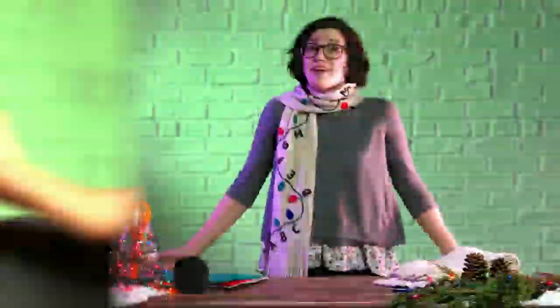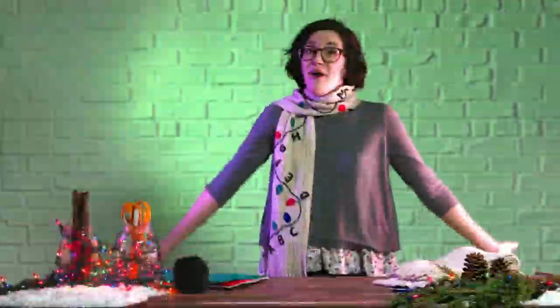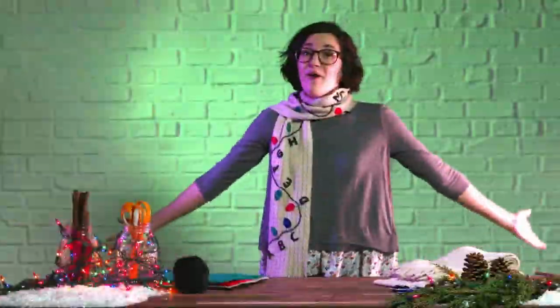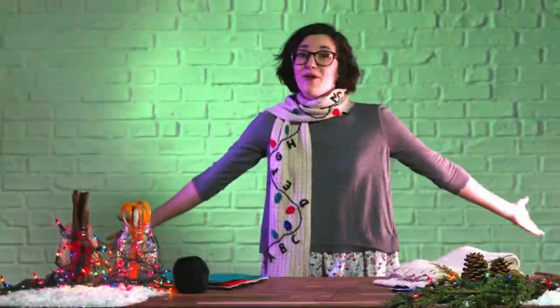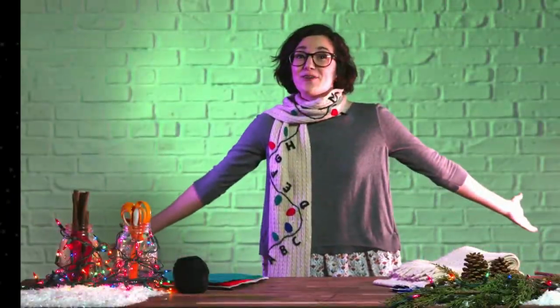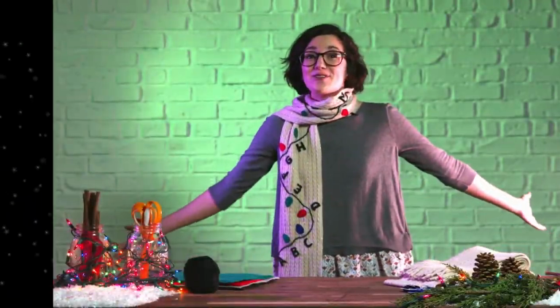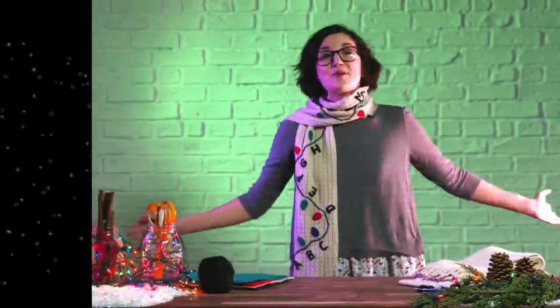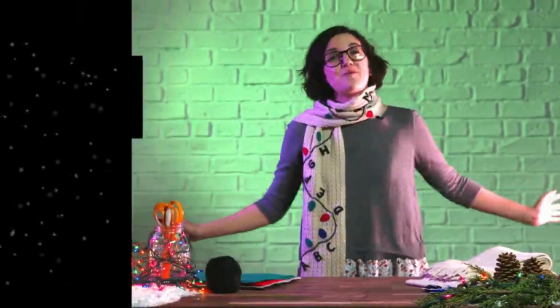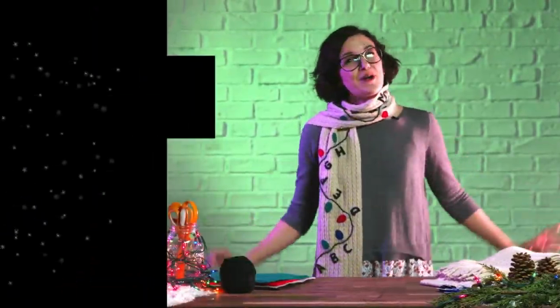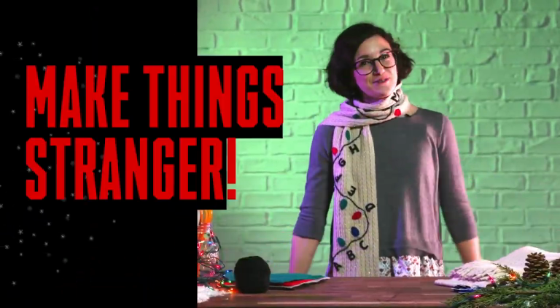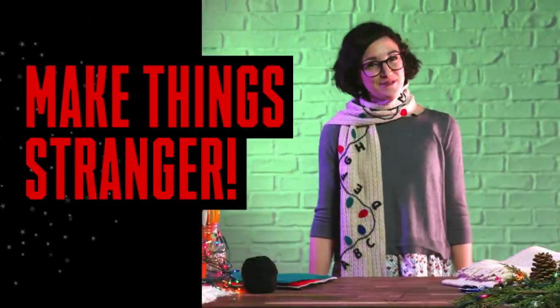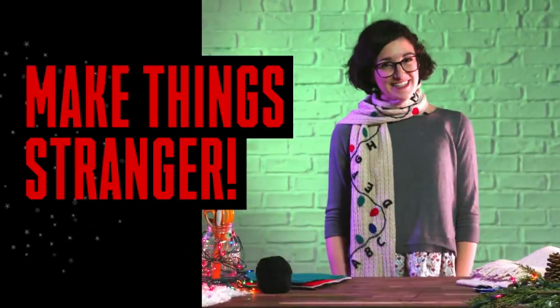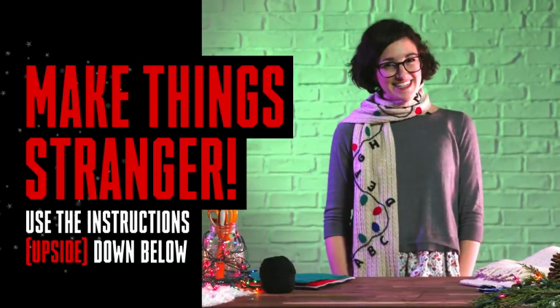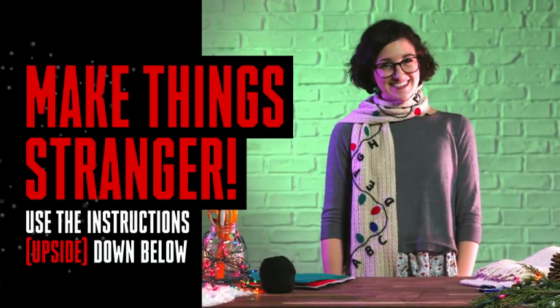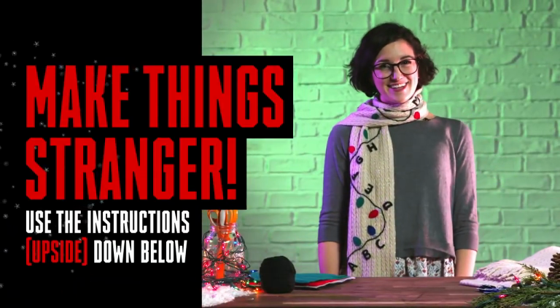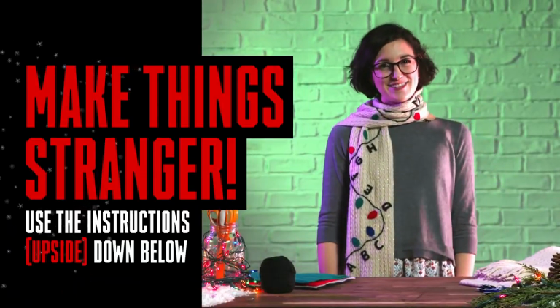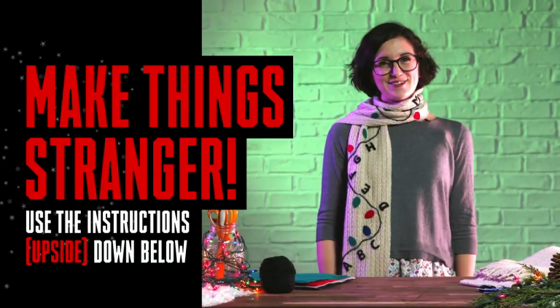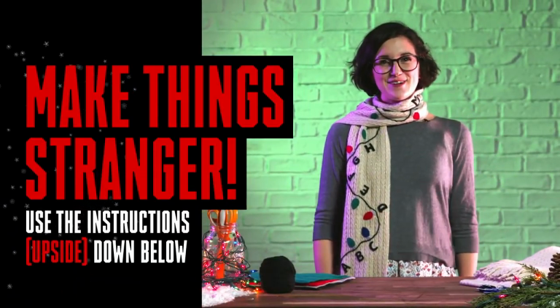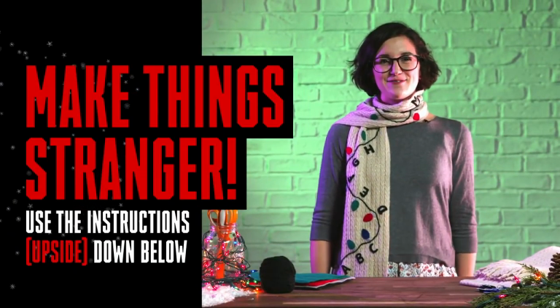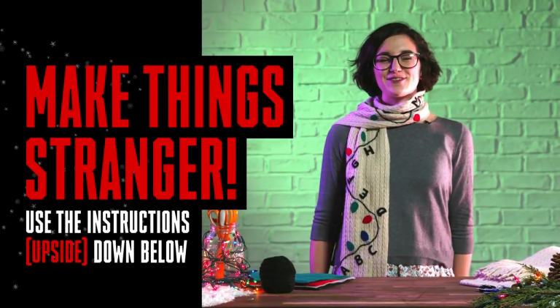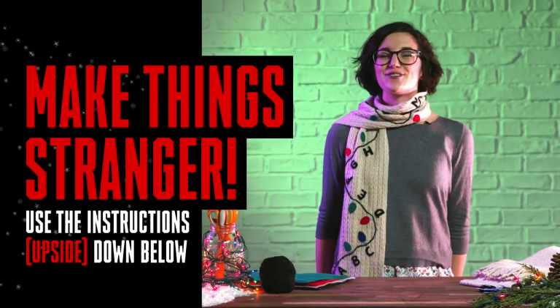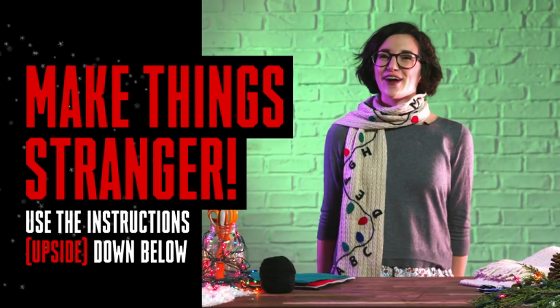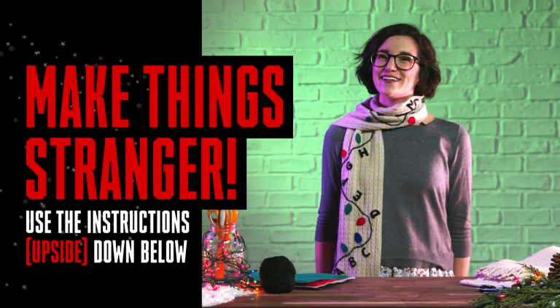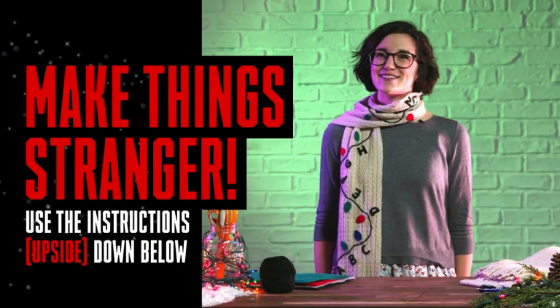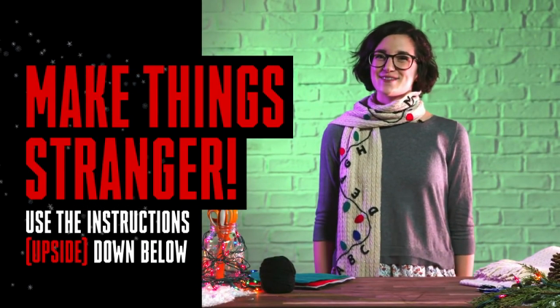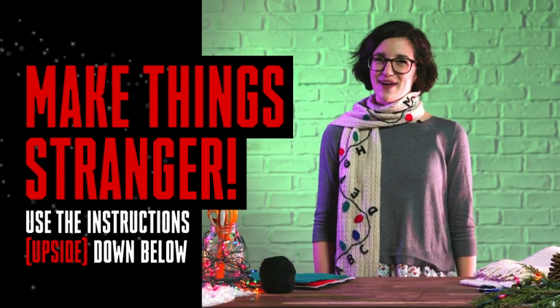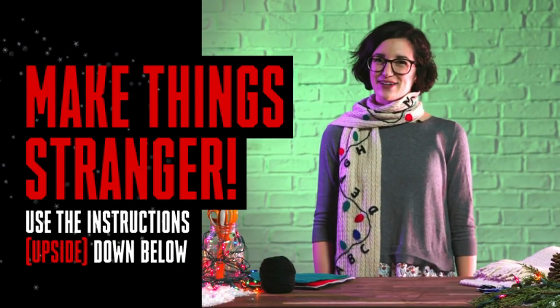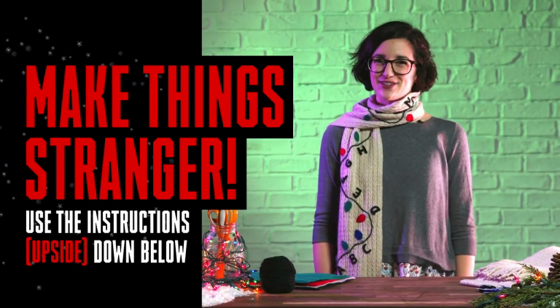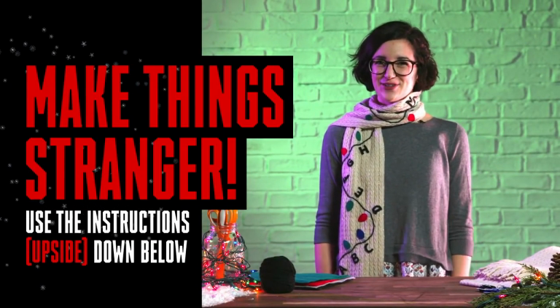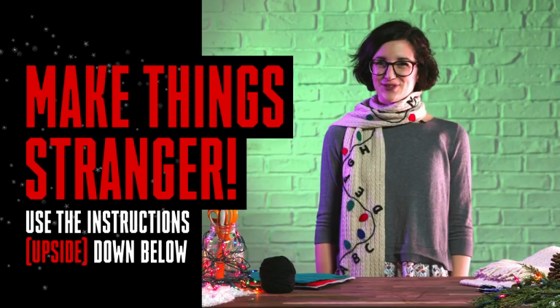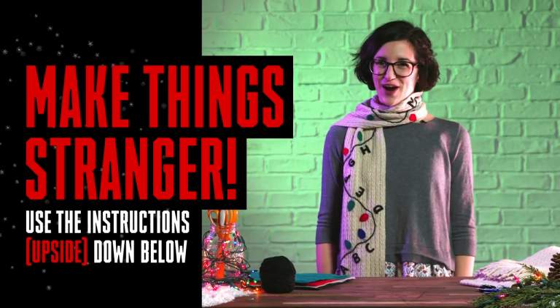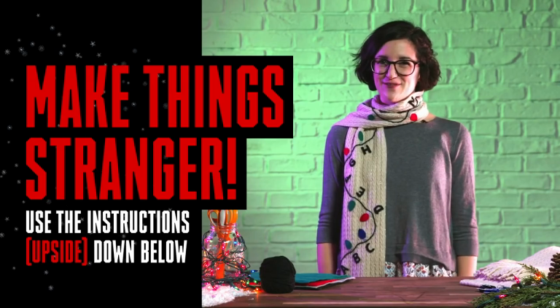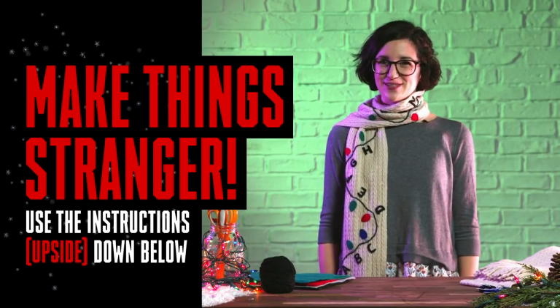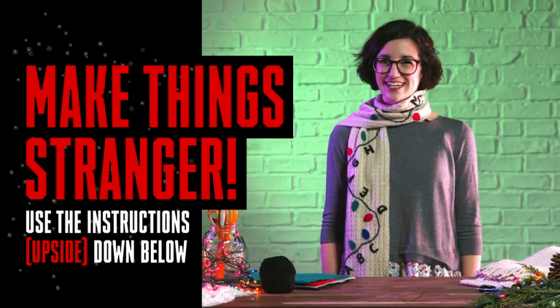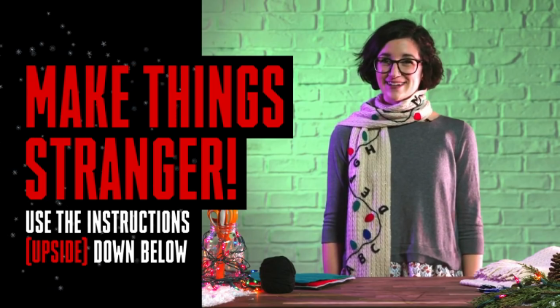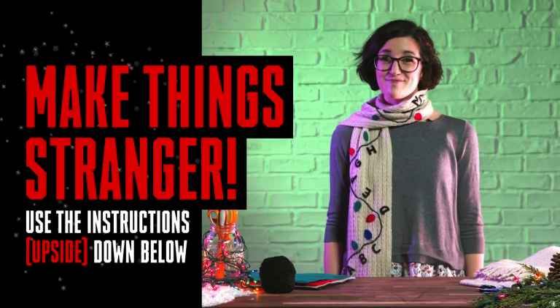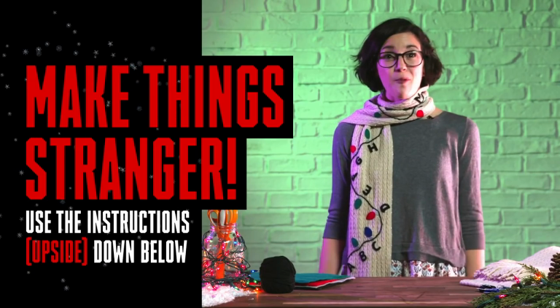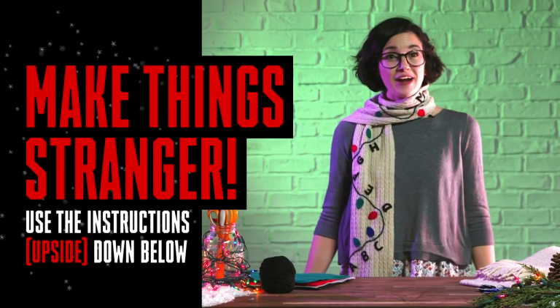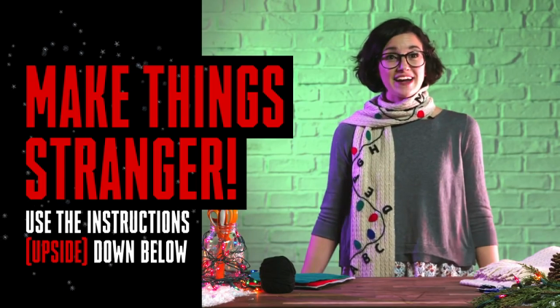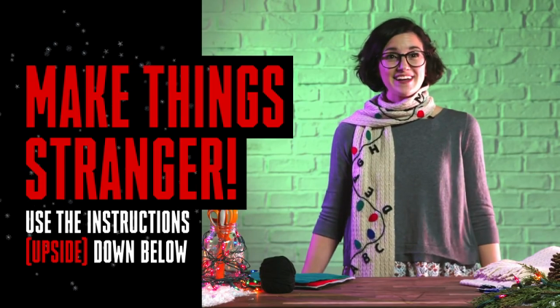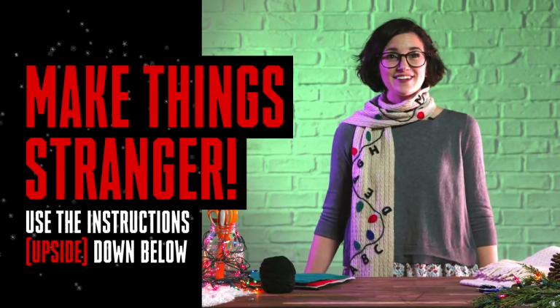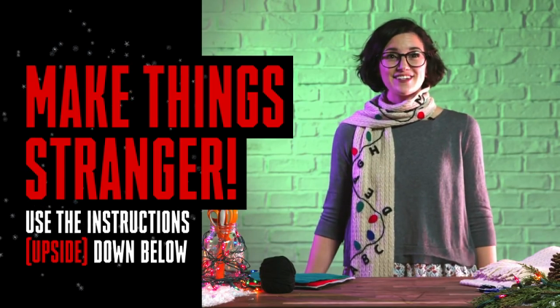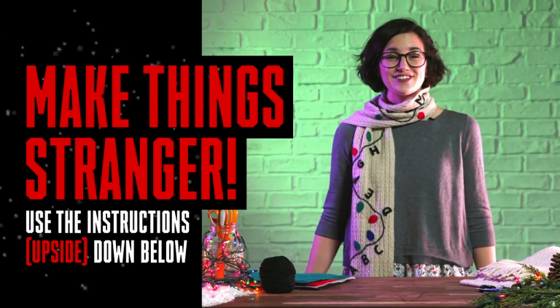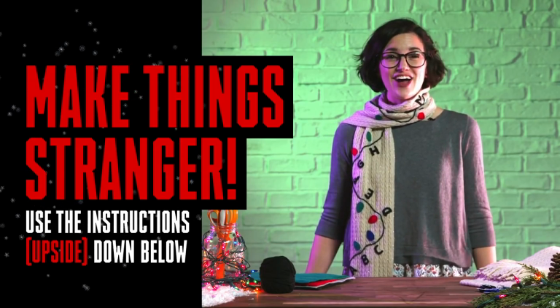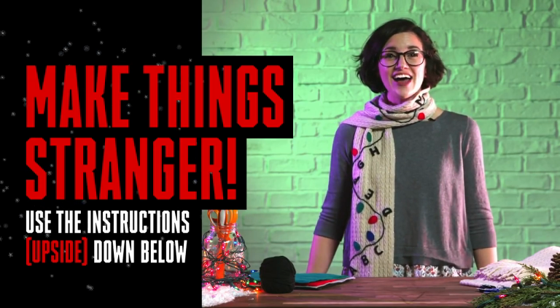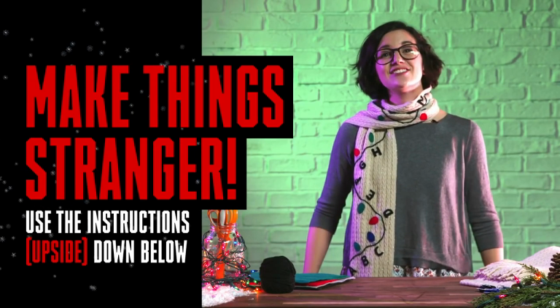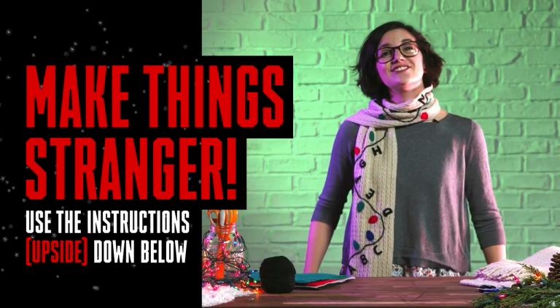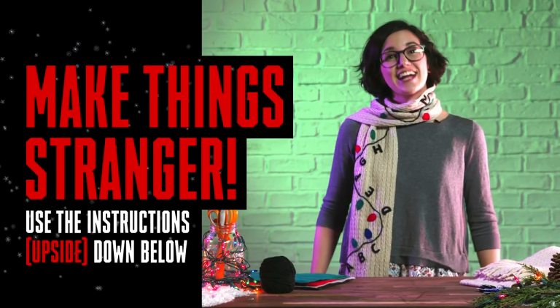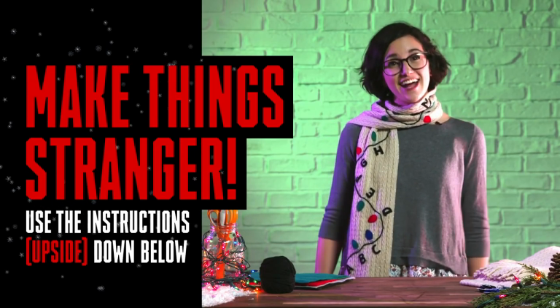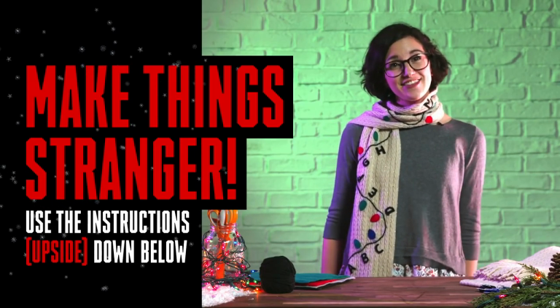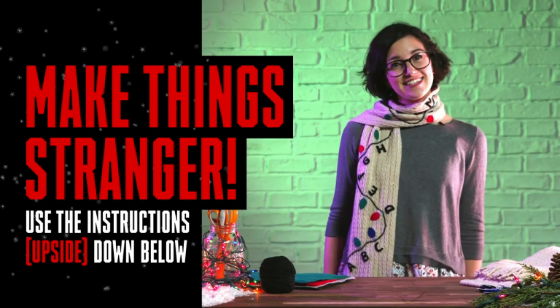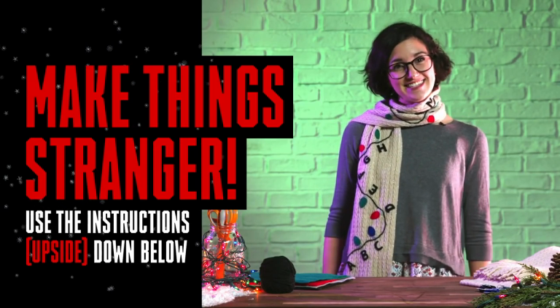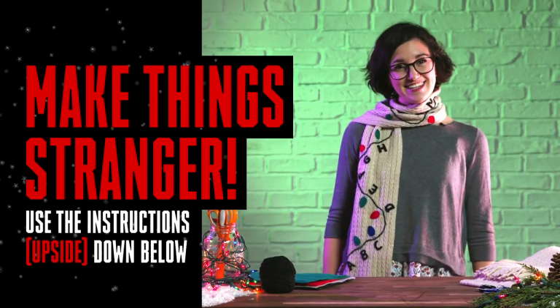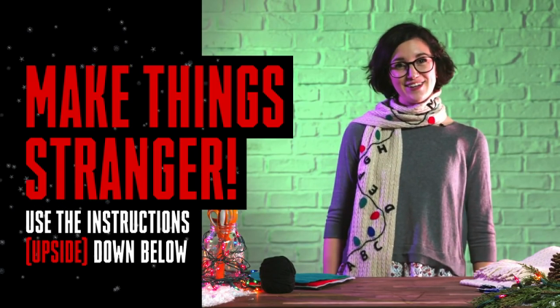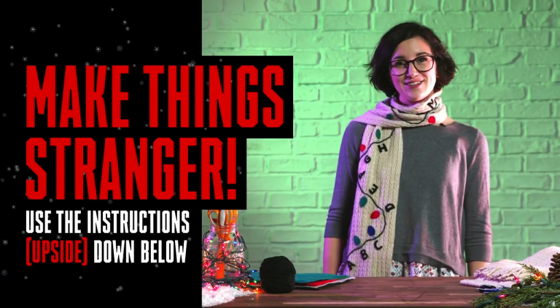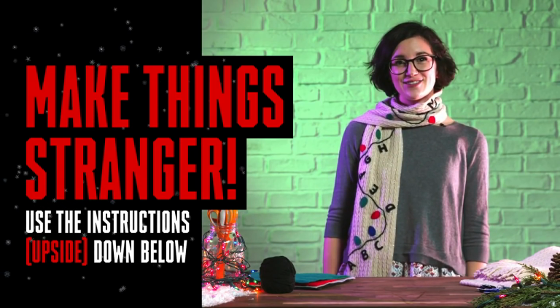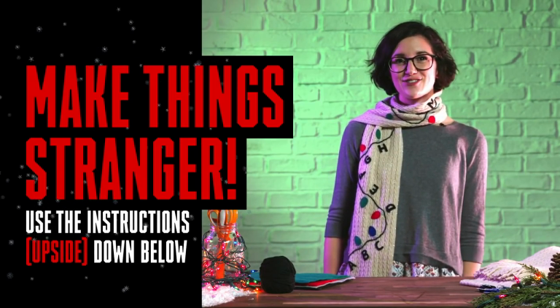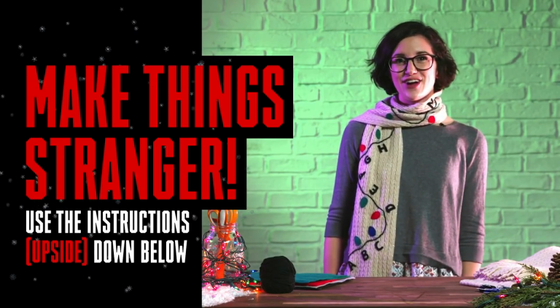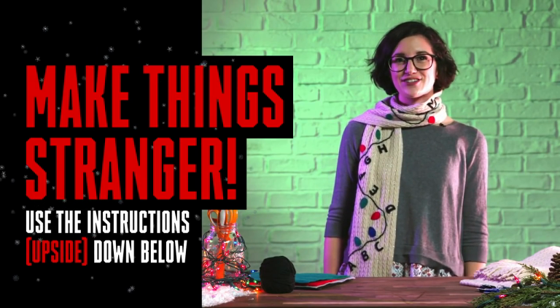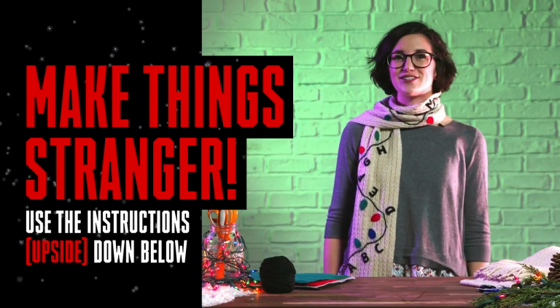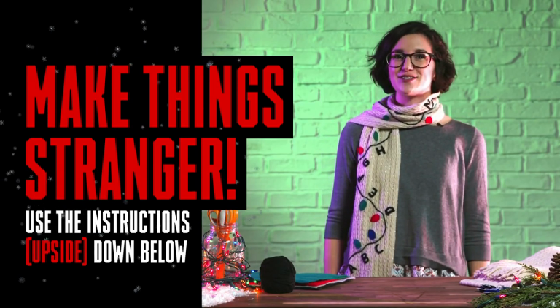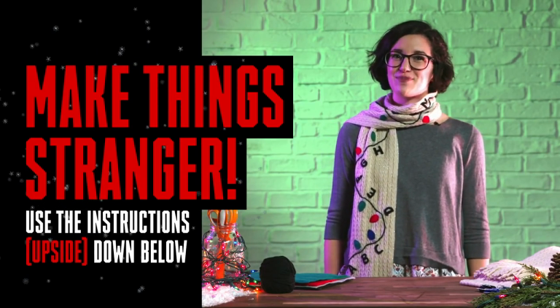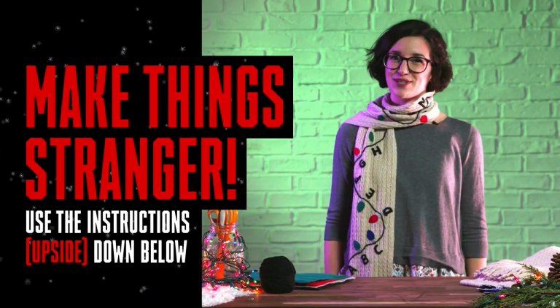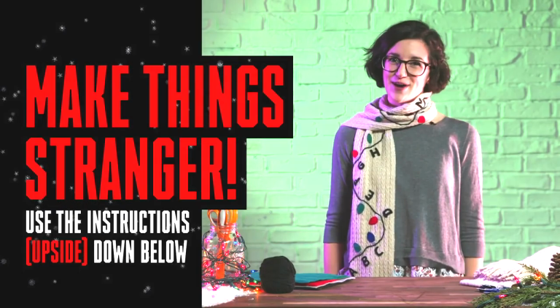Behold! The perfect accessory for trans-dimensional traveling. Want to give it a shot? Check out the detailed instructions below.